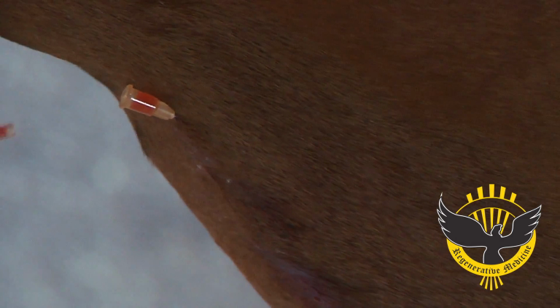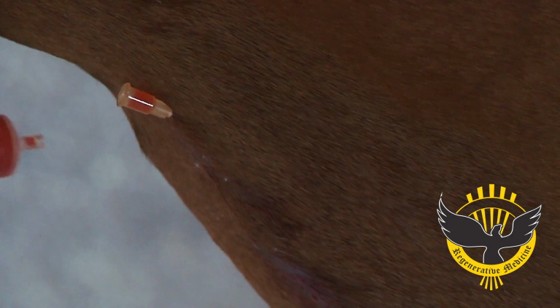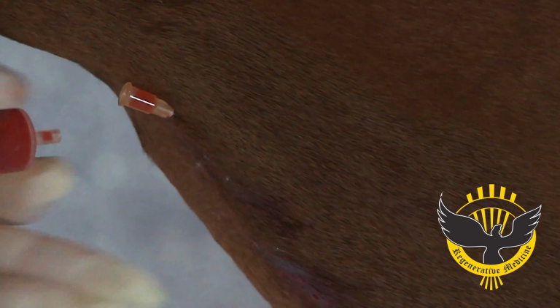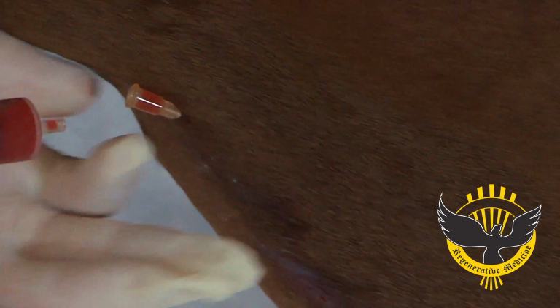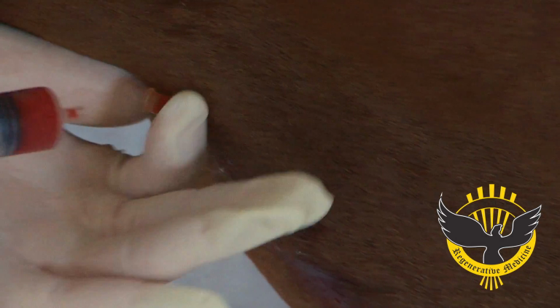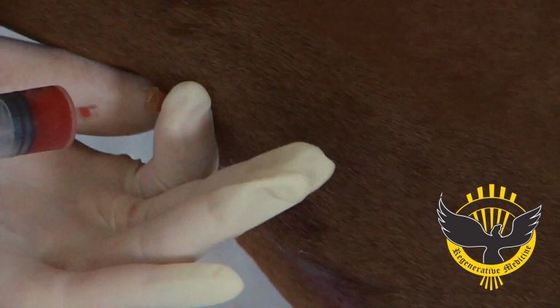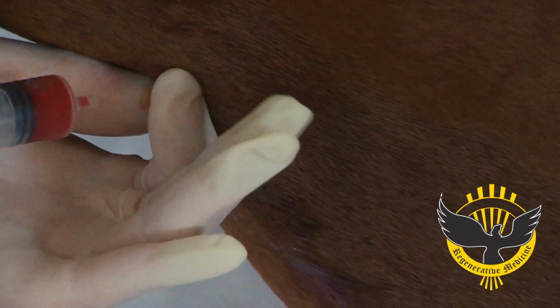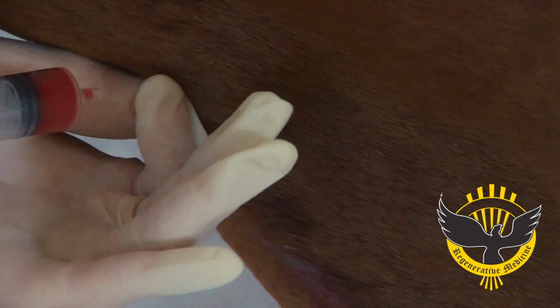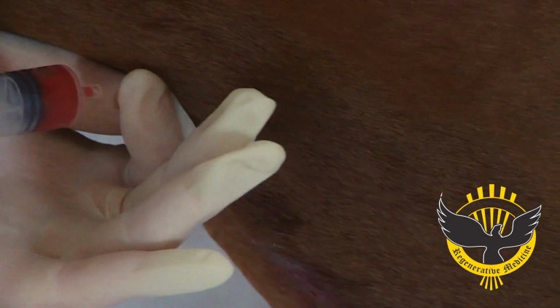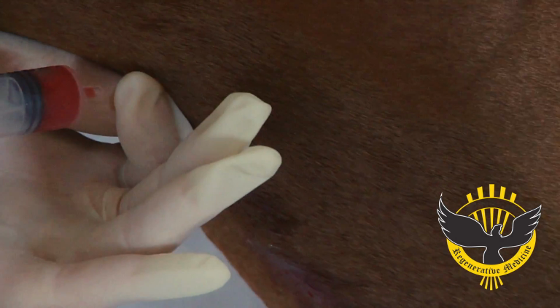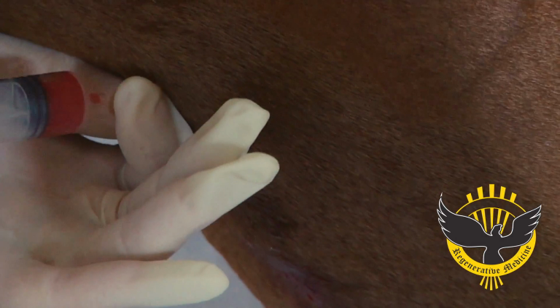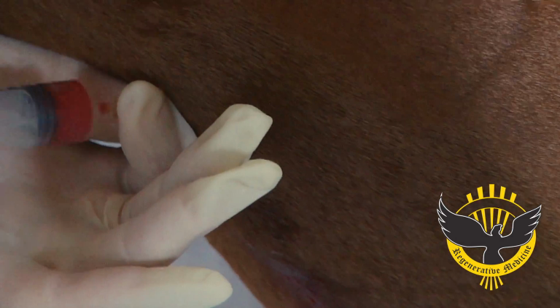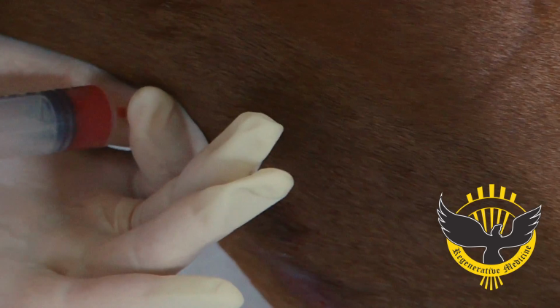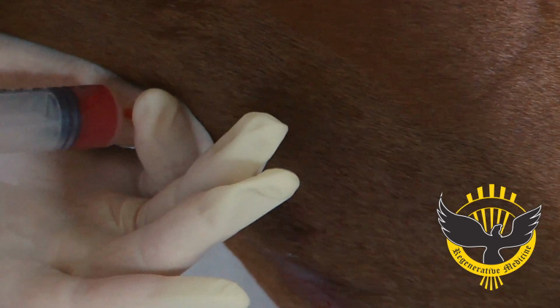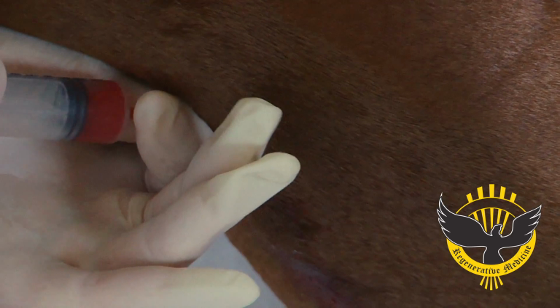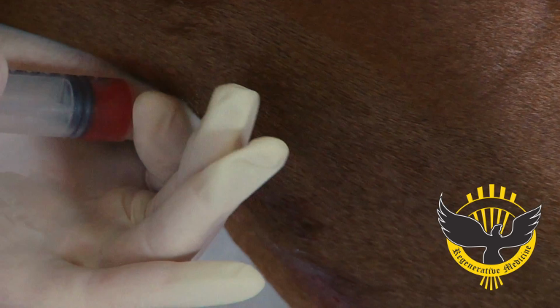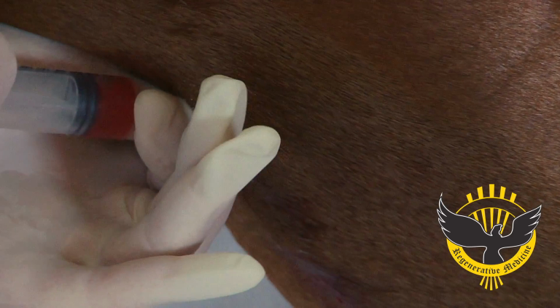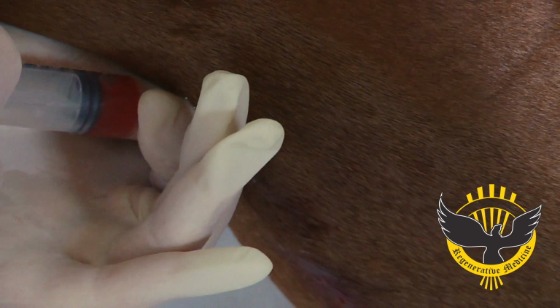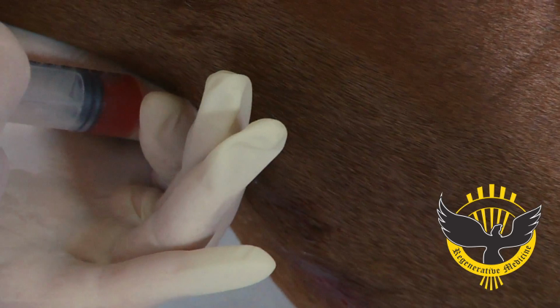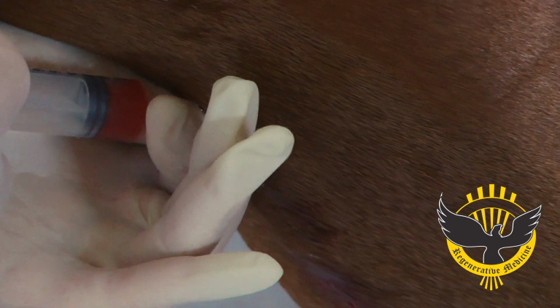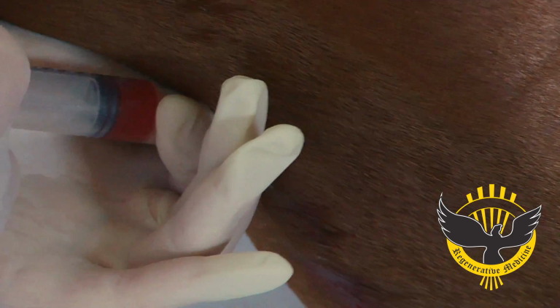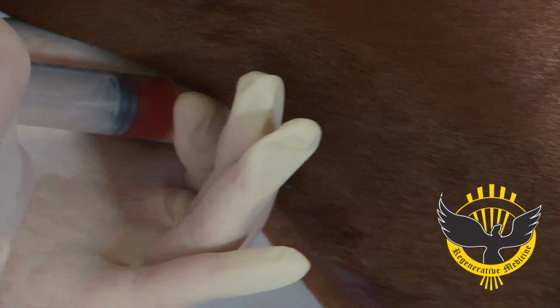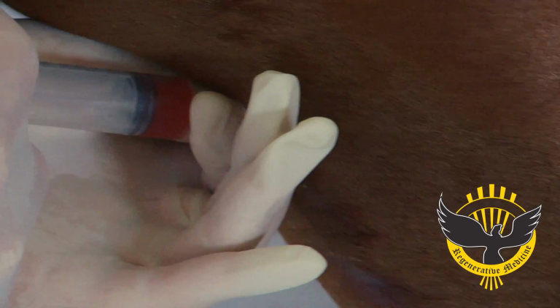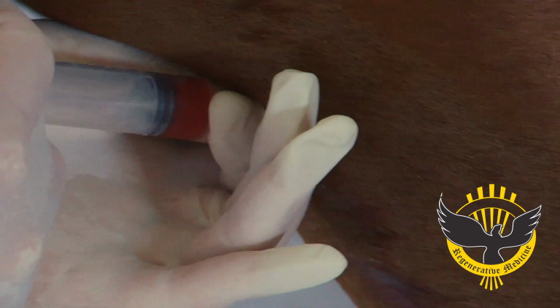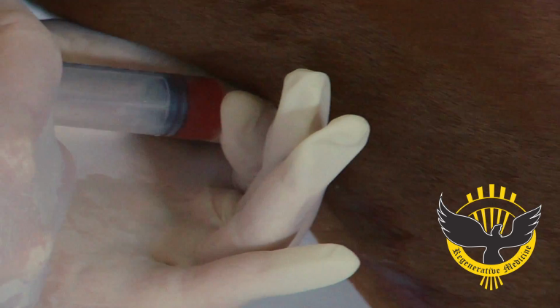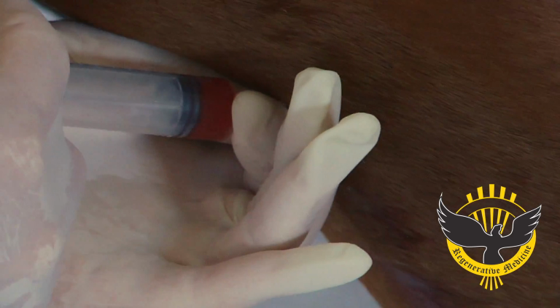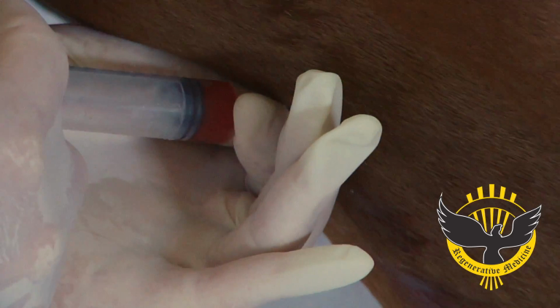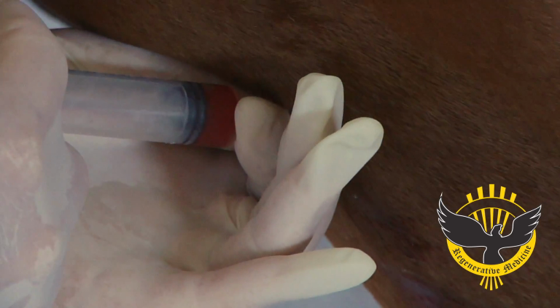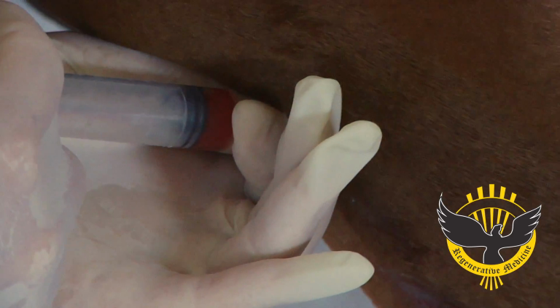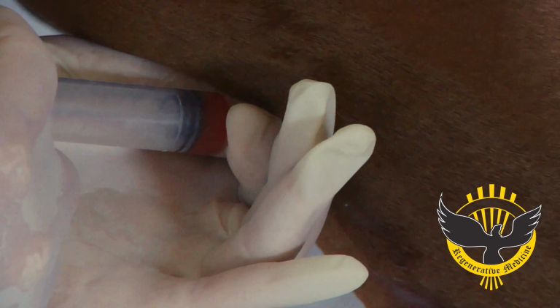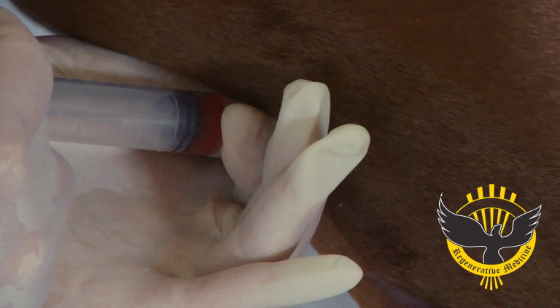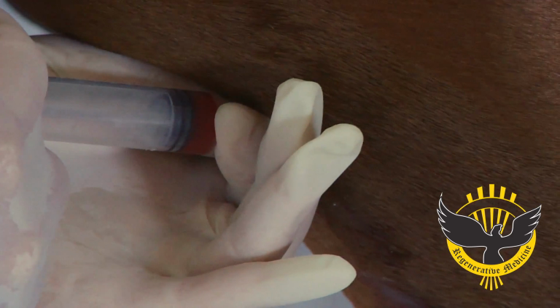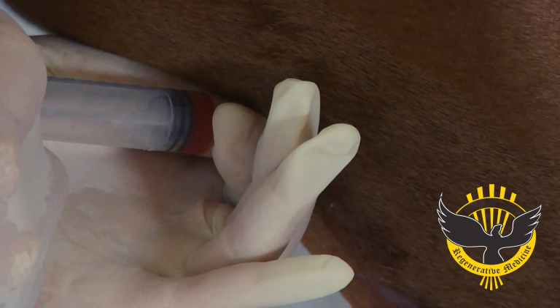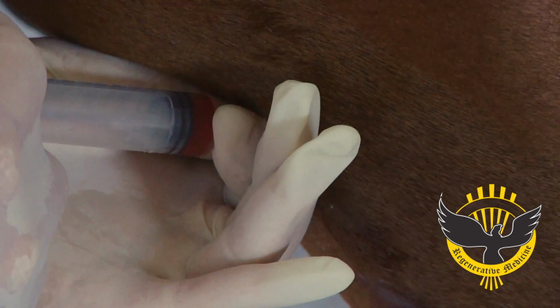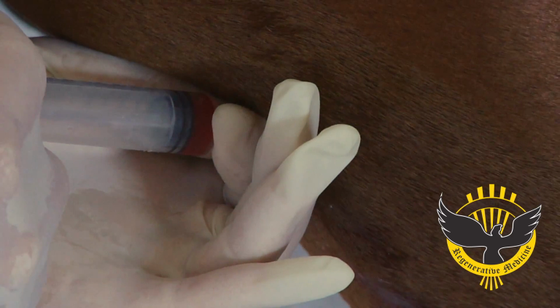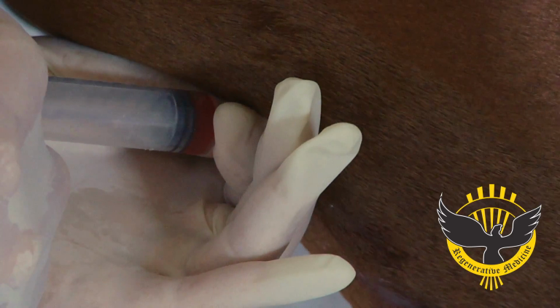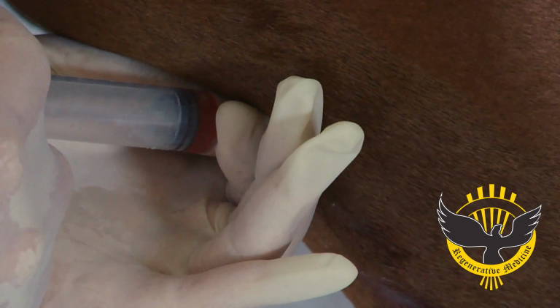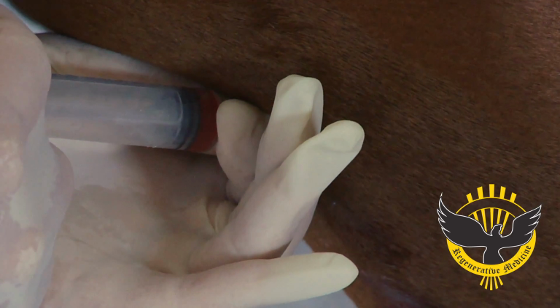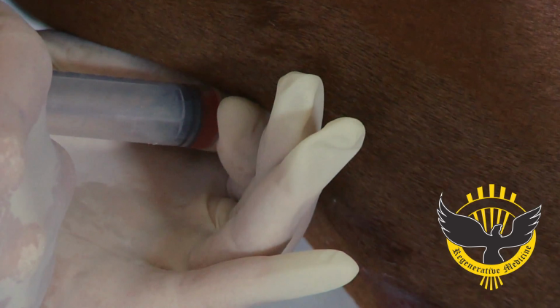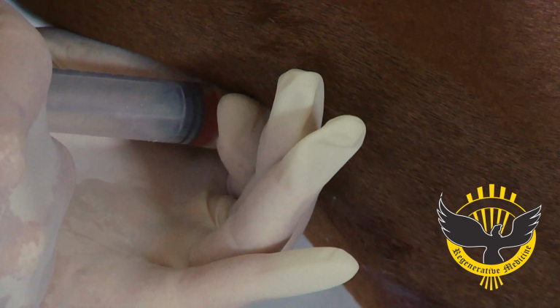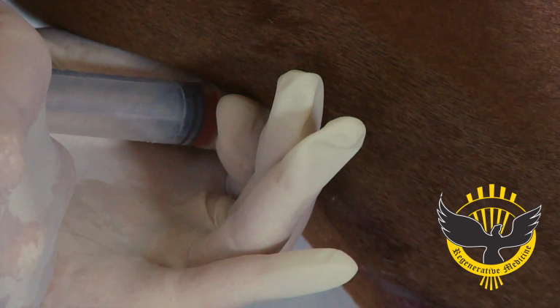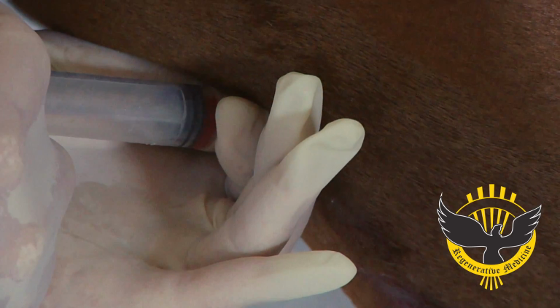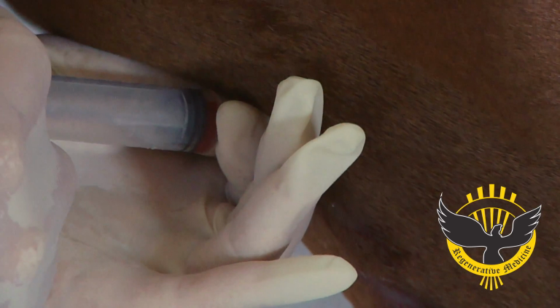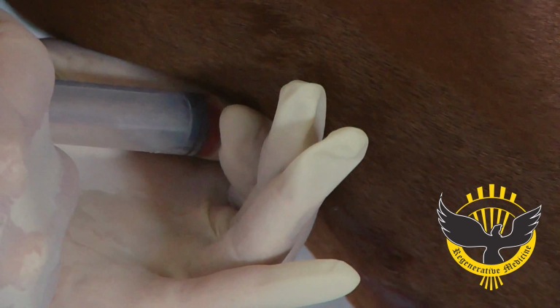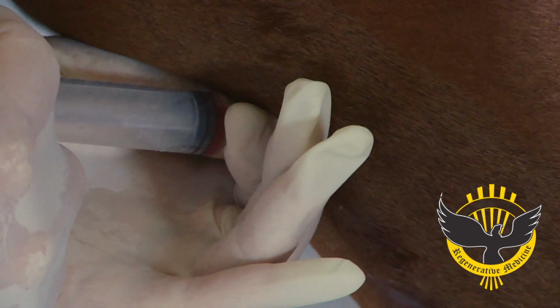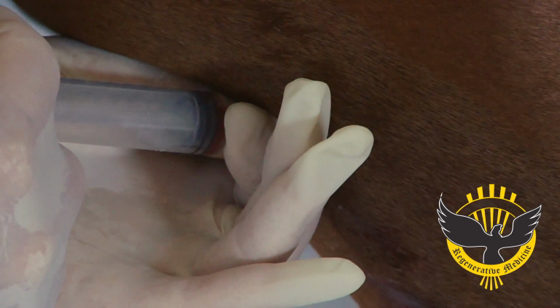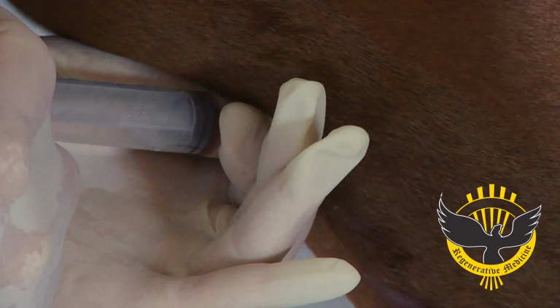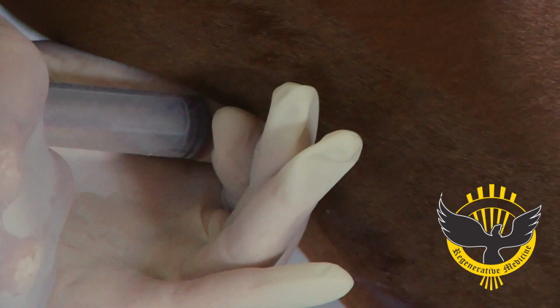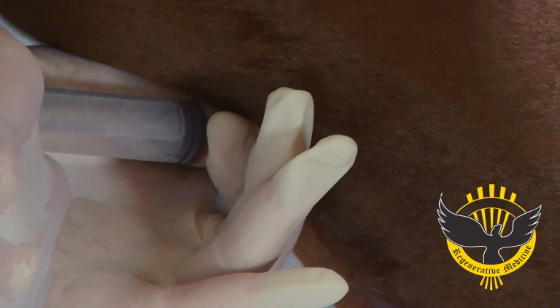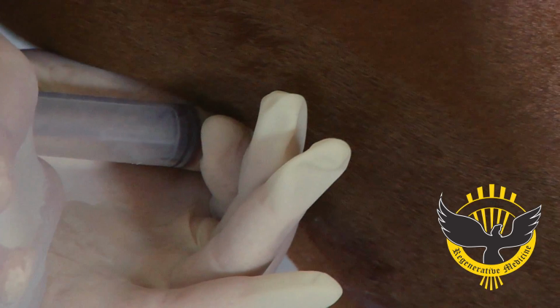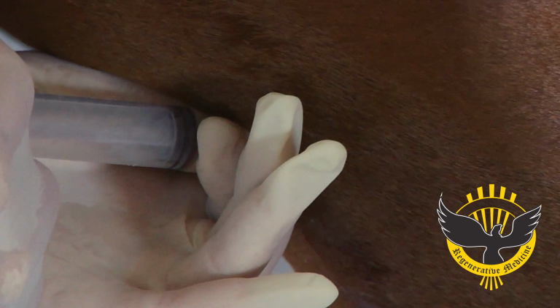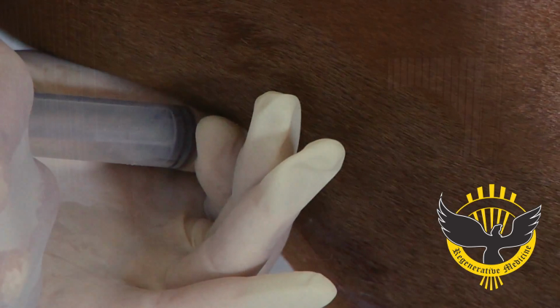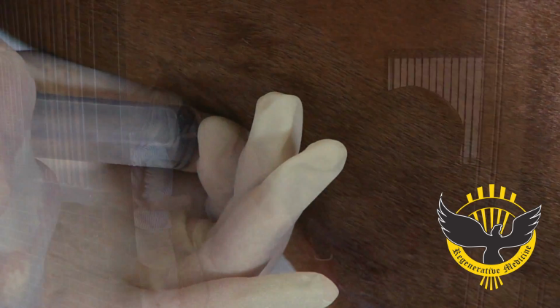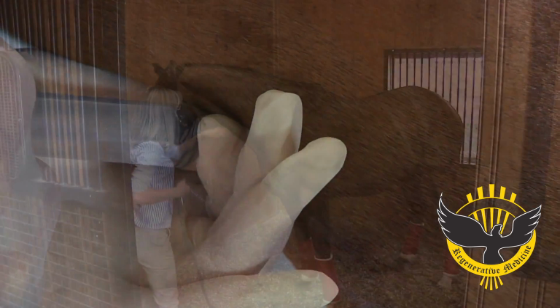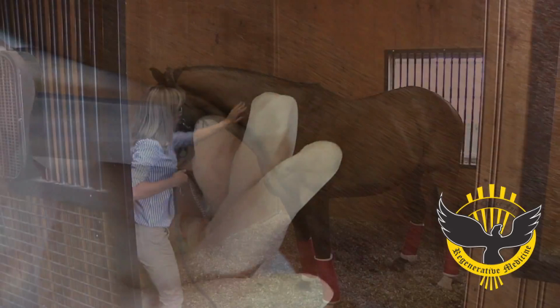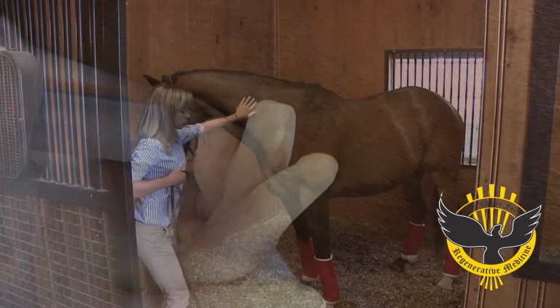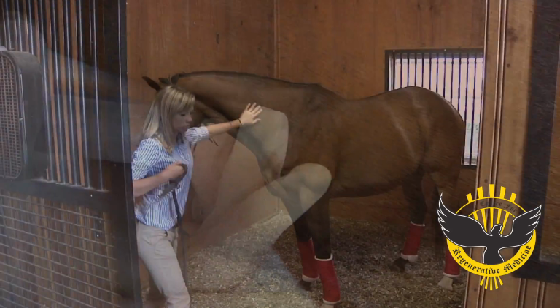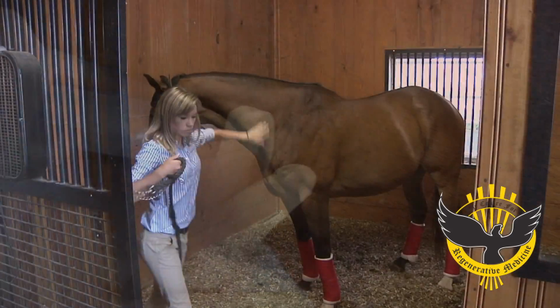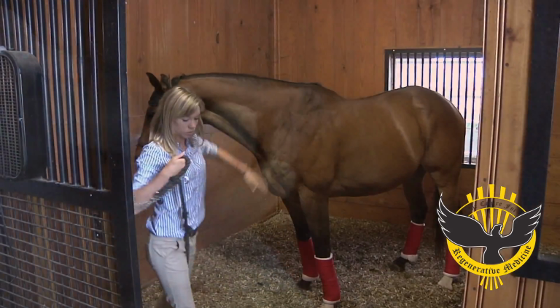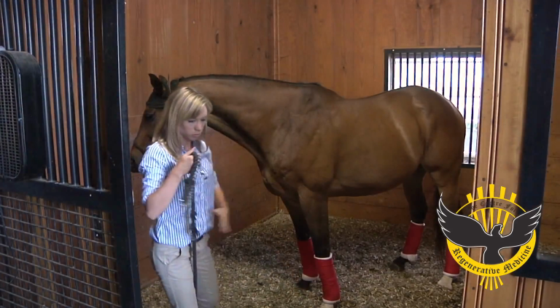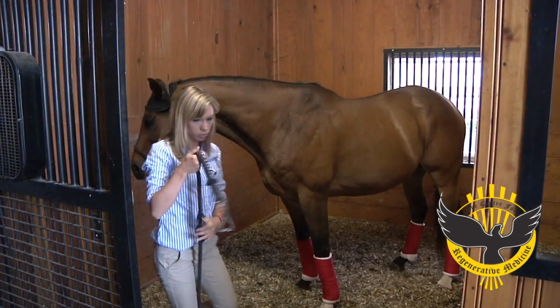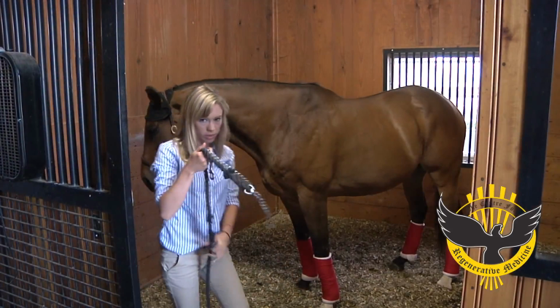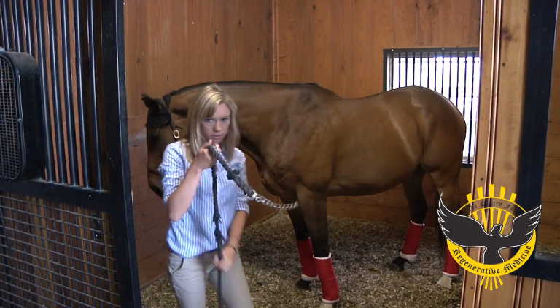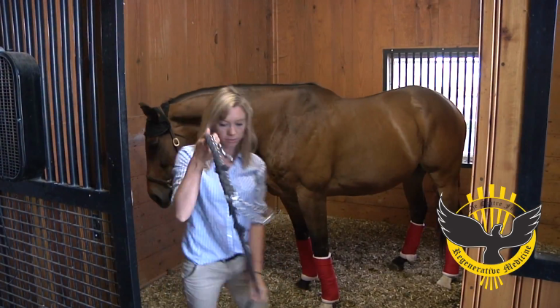In this case, we're injecting into the lateral patellar ligament, so the horse doesn't require general anesthesia, since we can visualize that with the ultrasound machine.